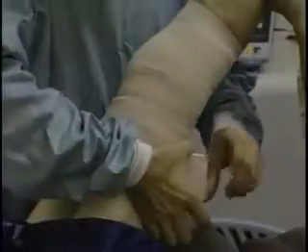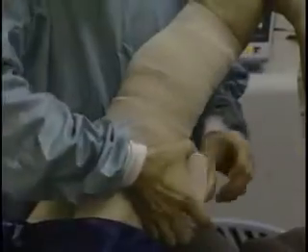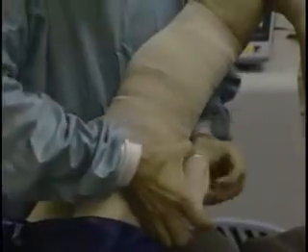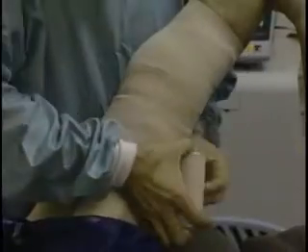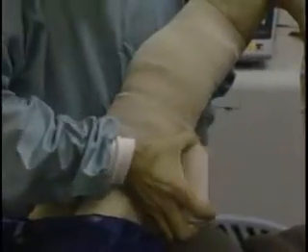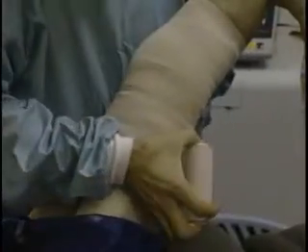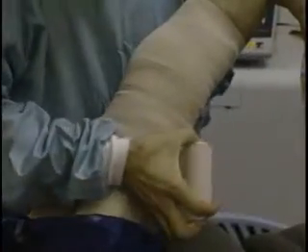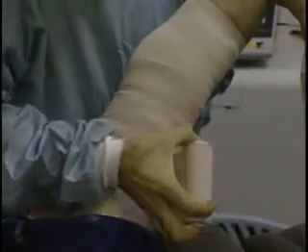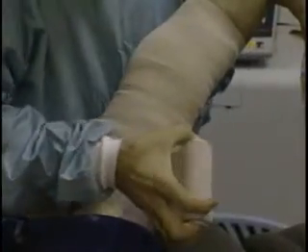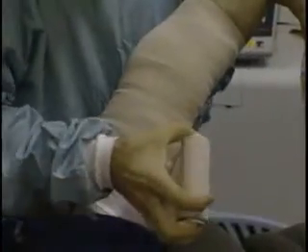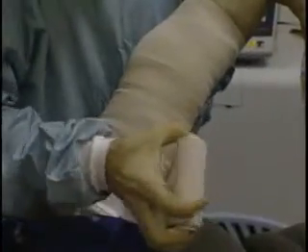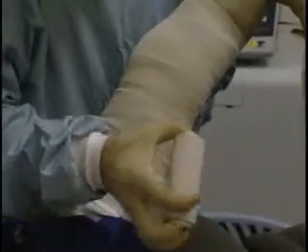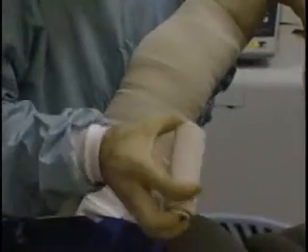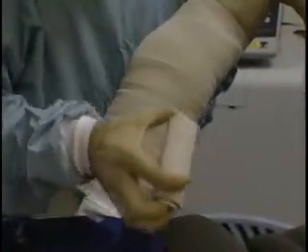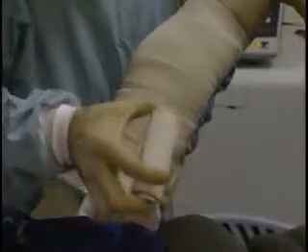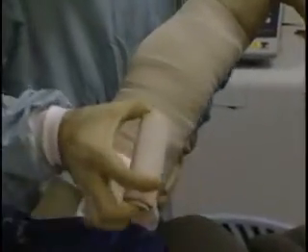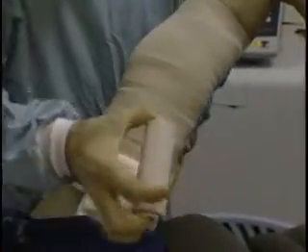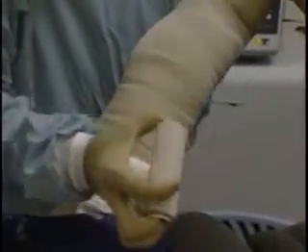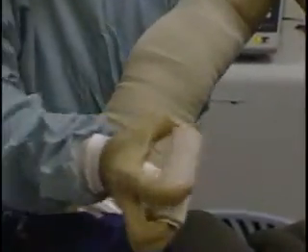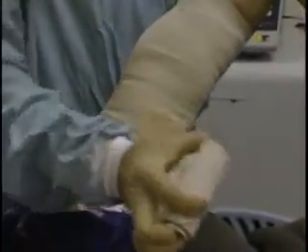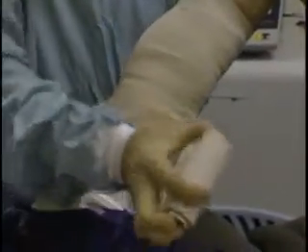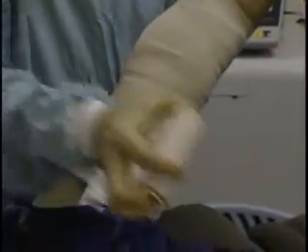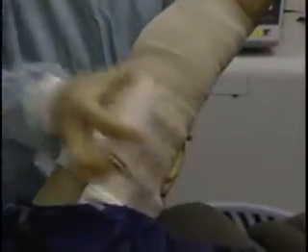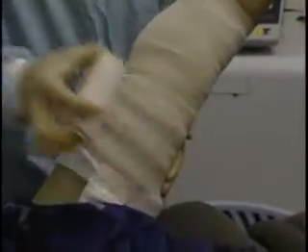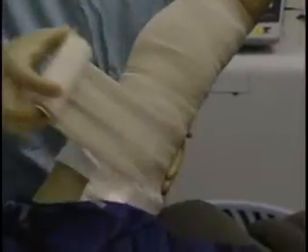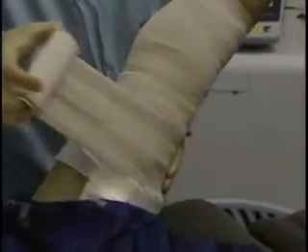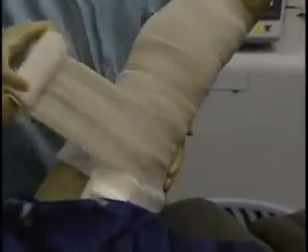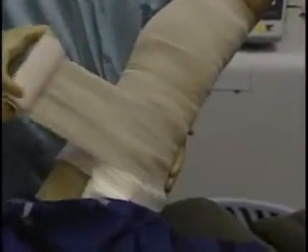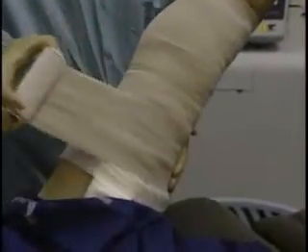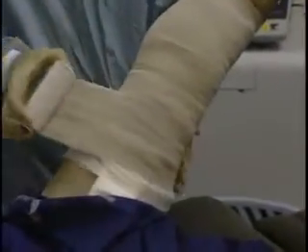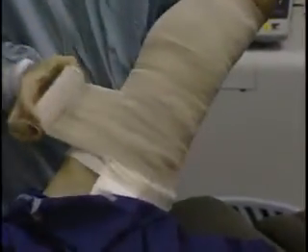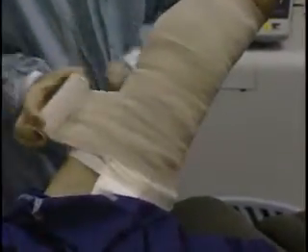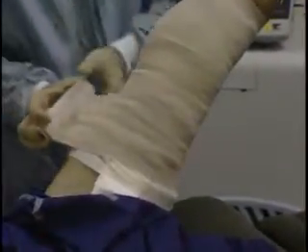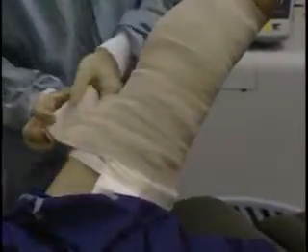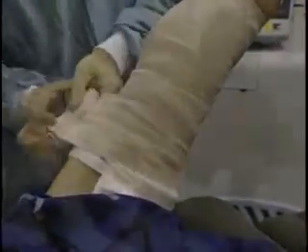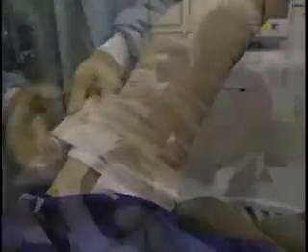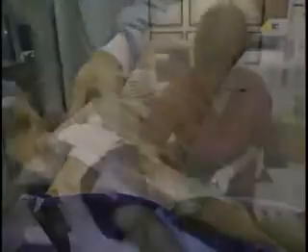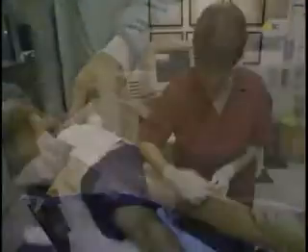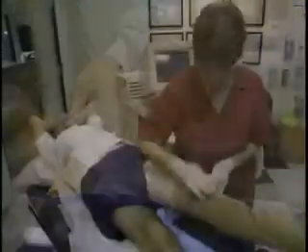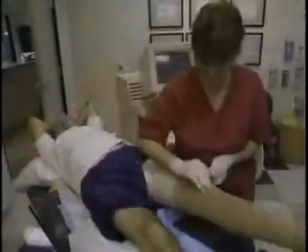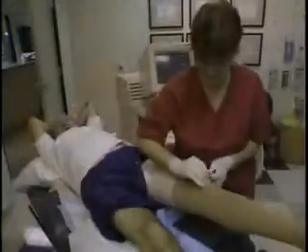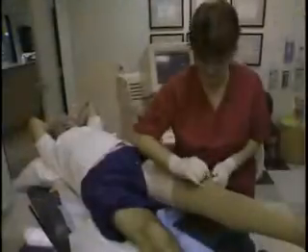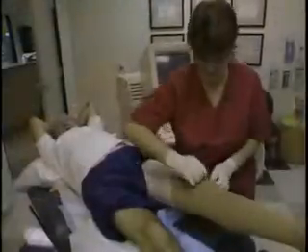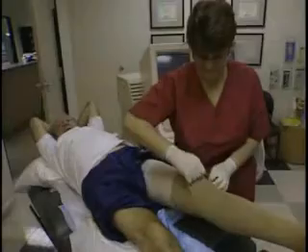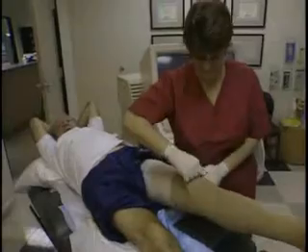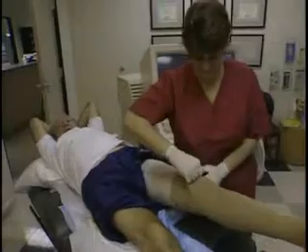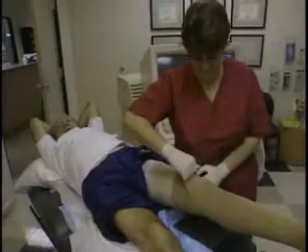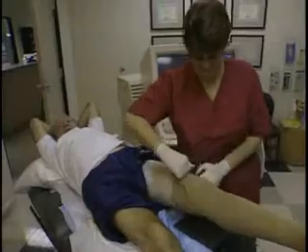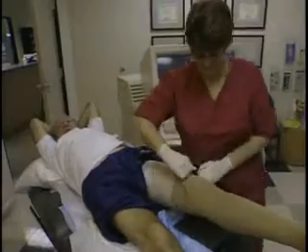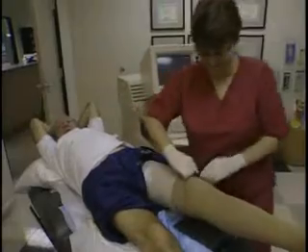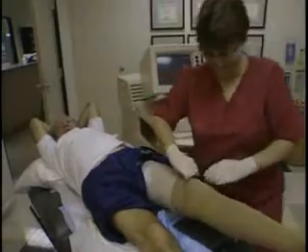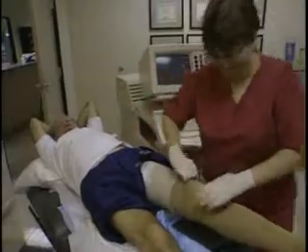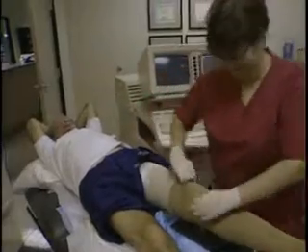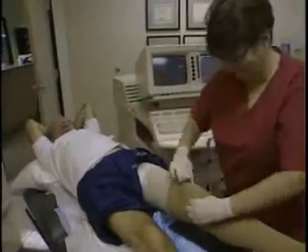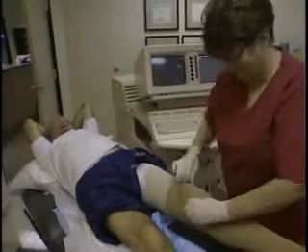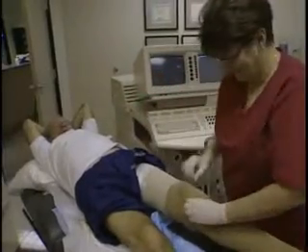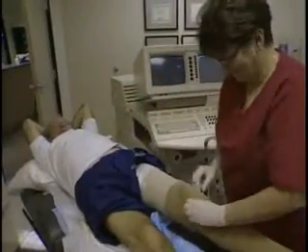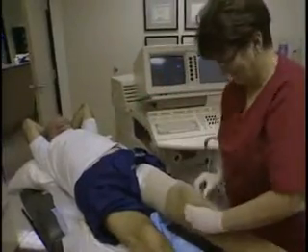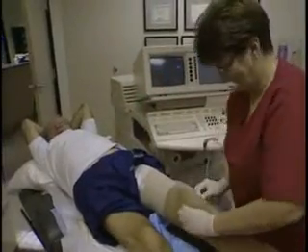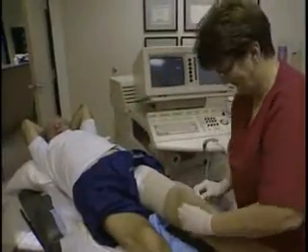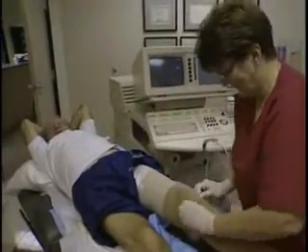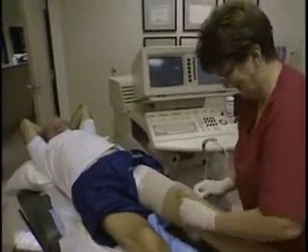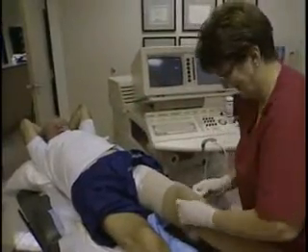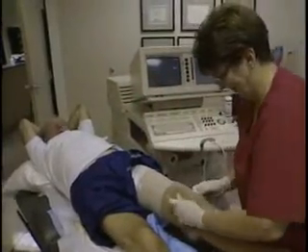A short stretch bandage is worn for three days and a class II stocking is worn for one week.